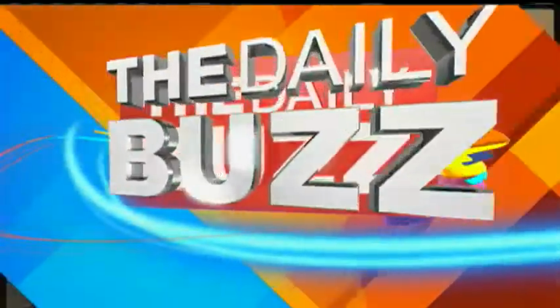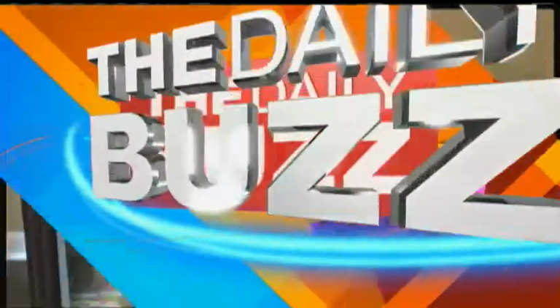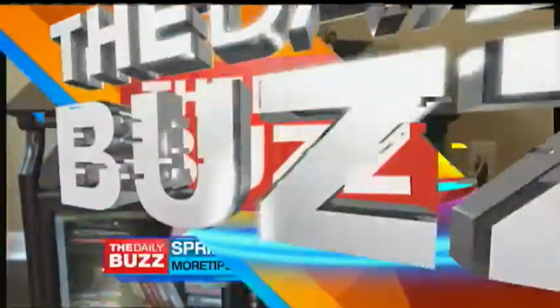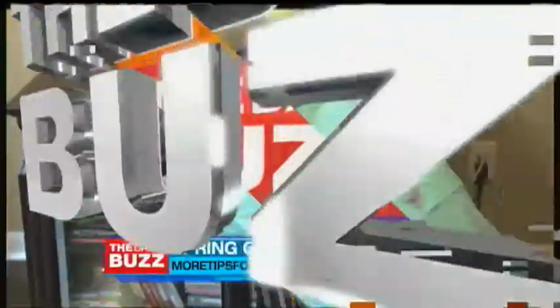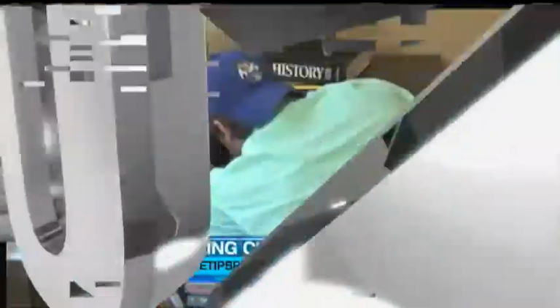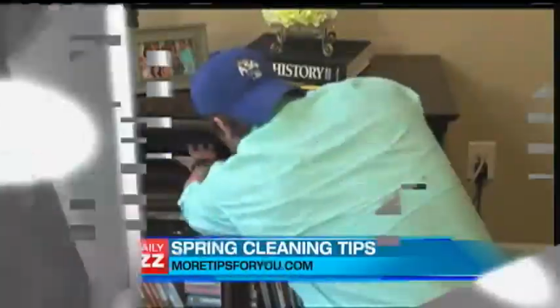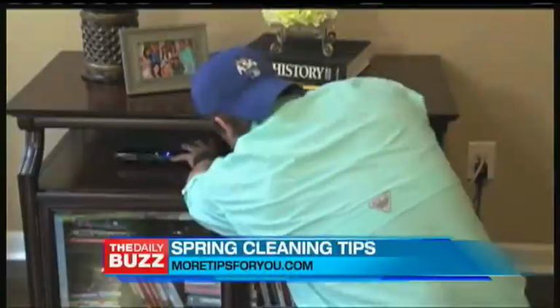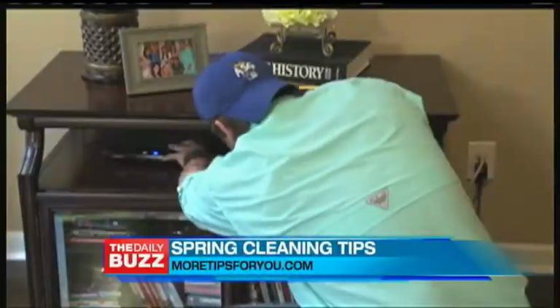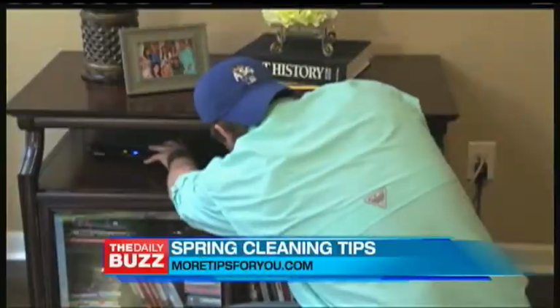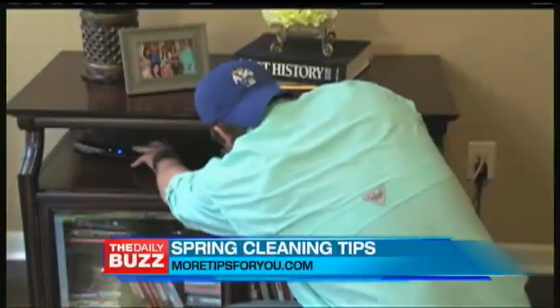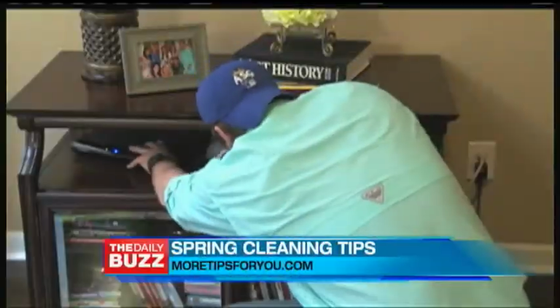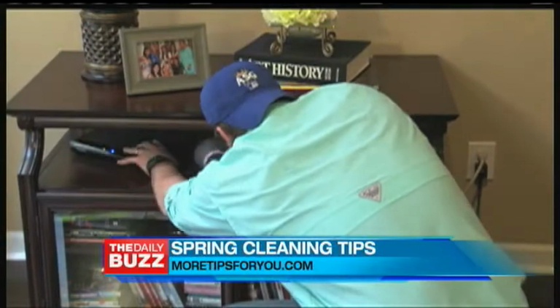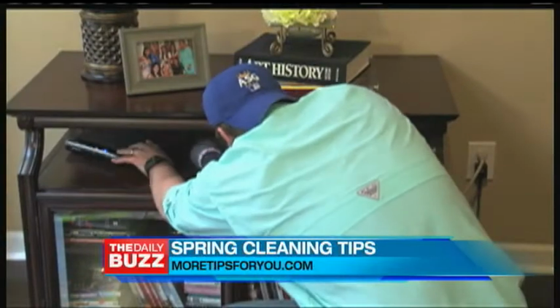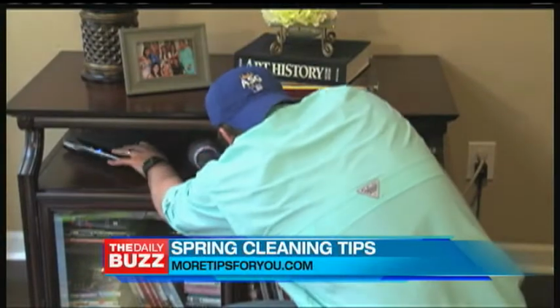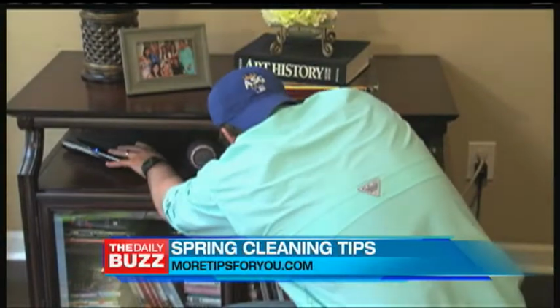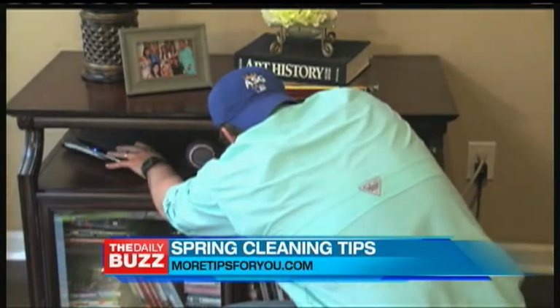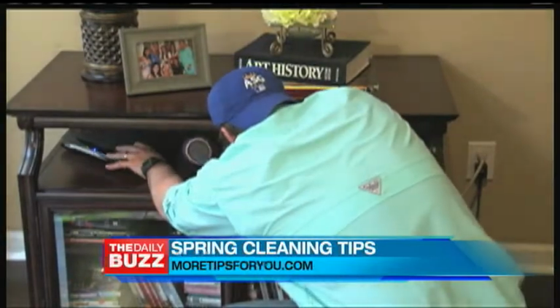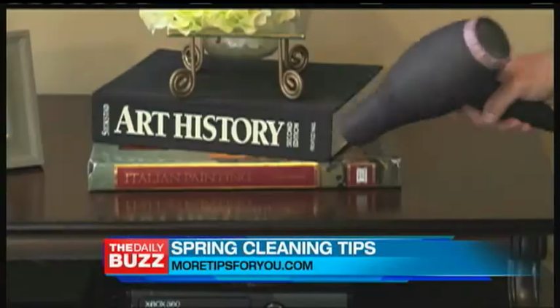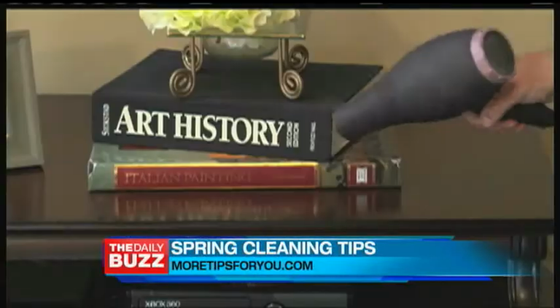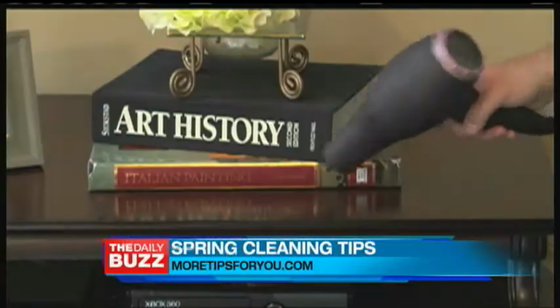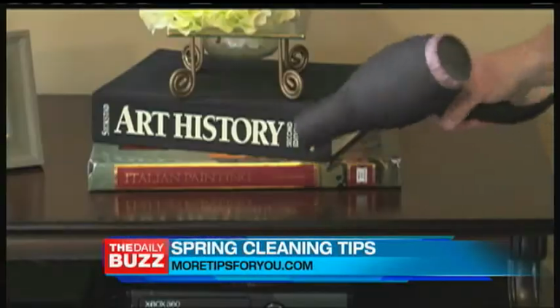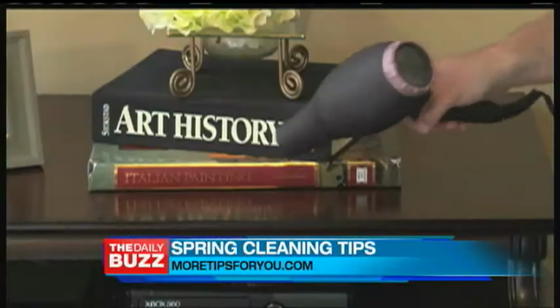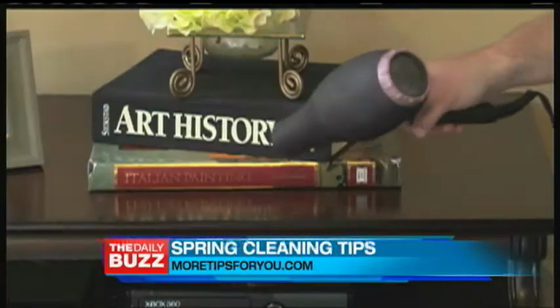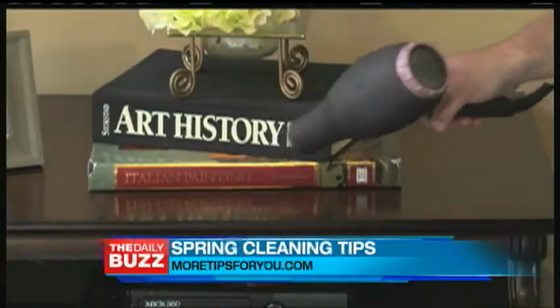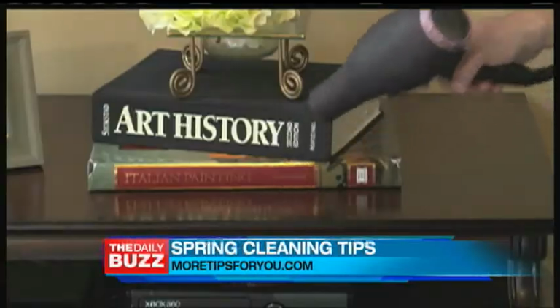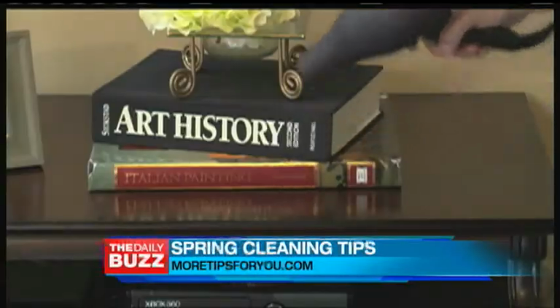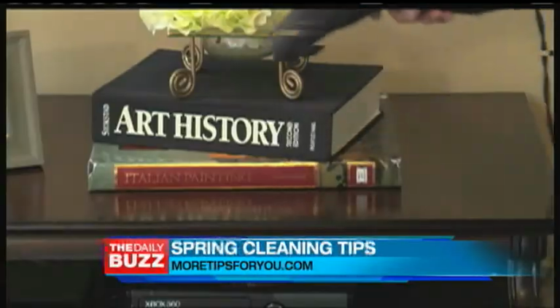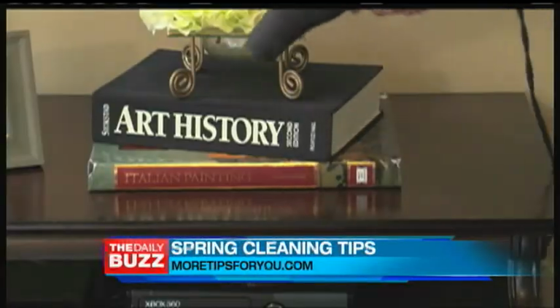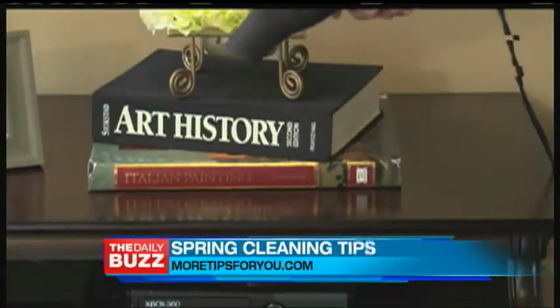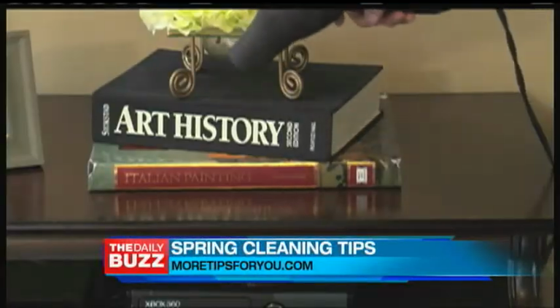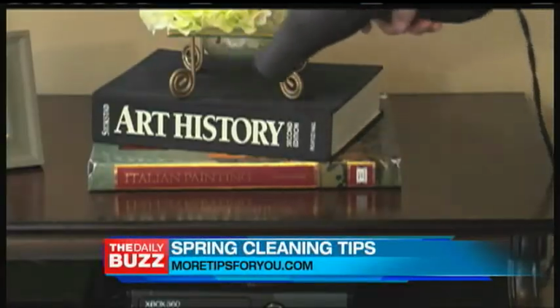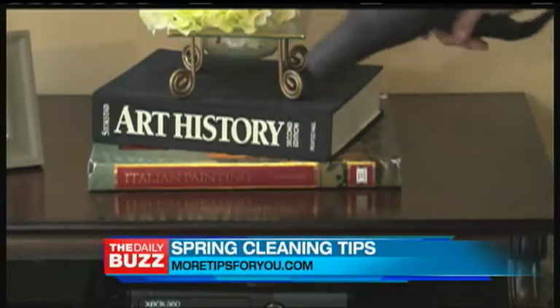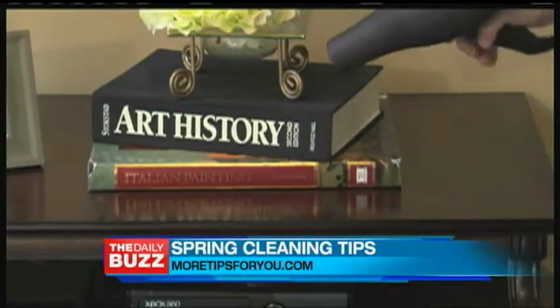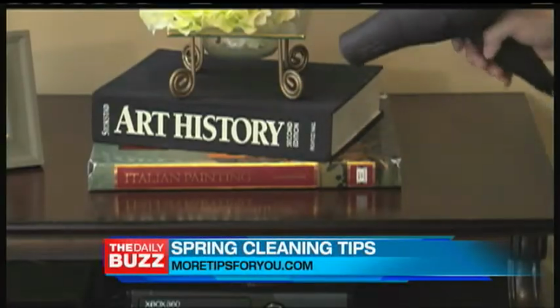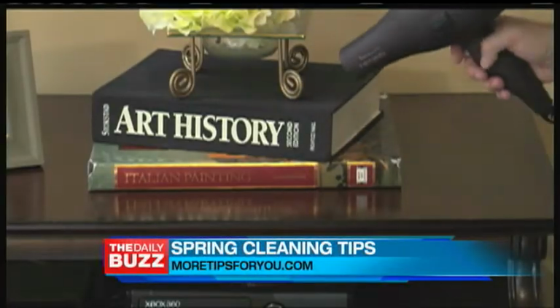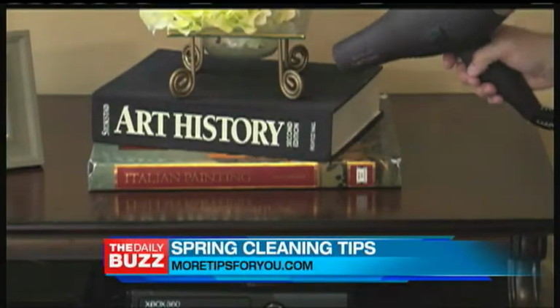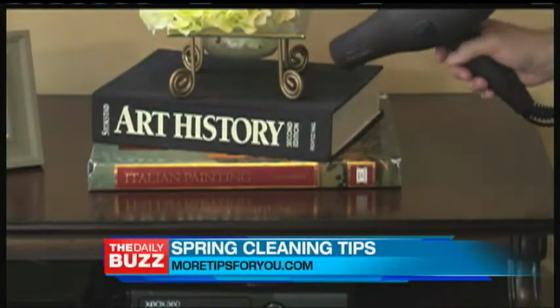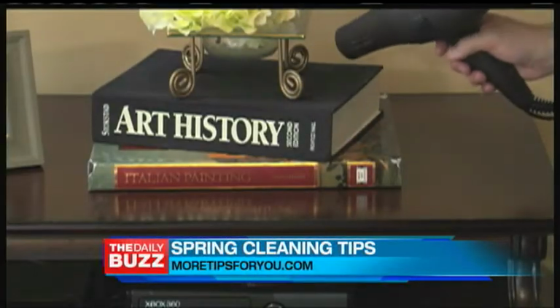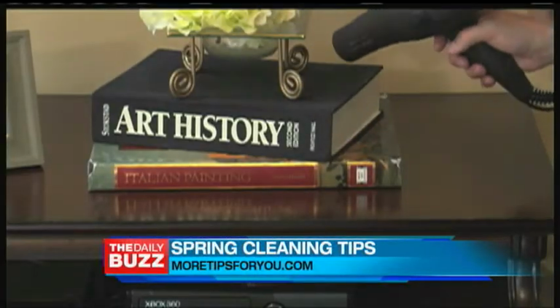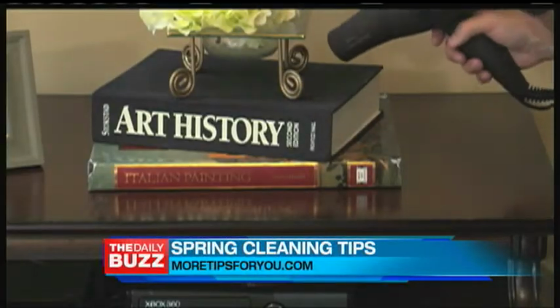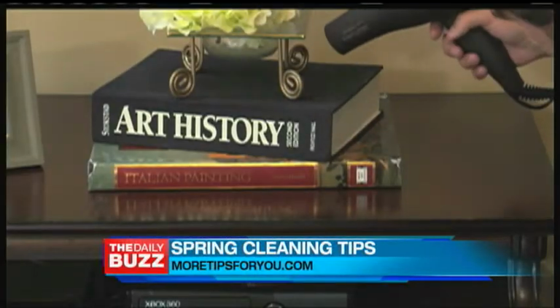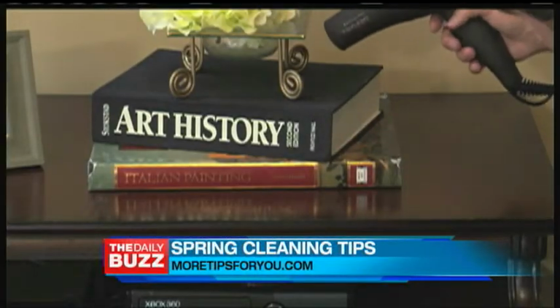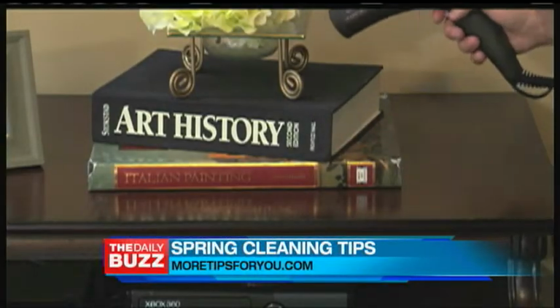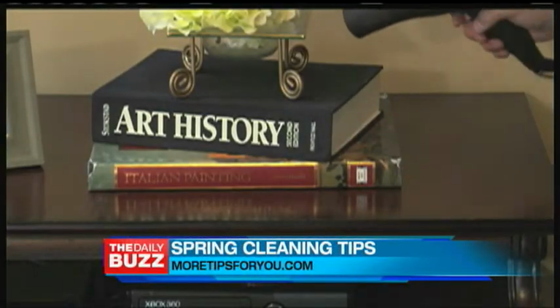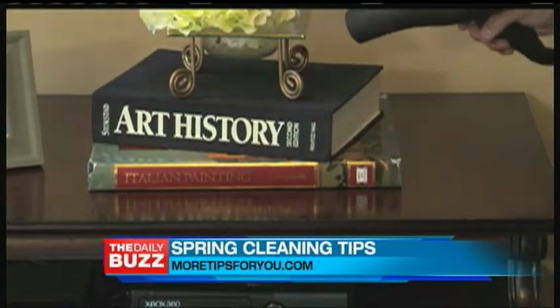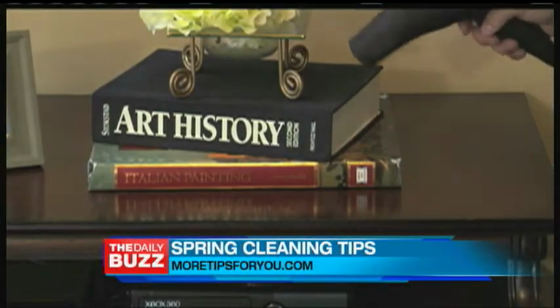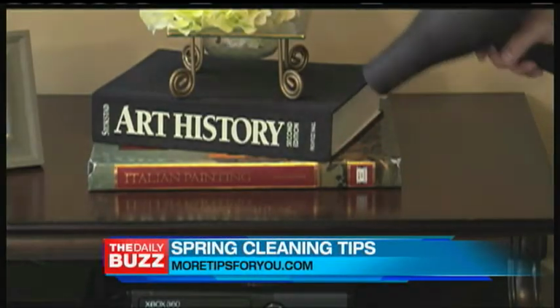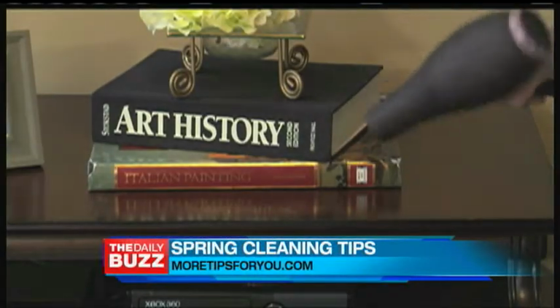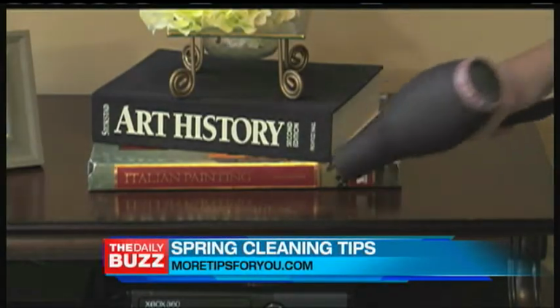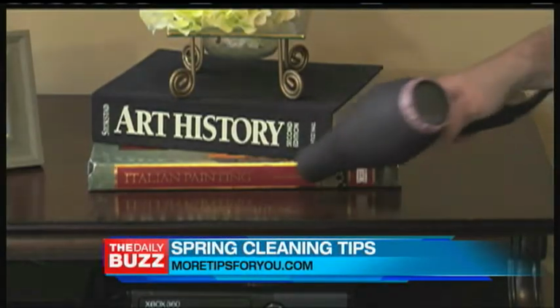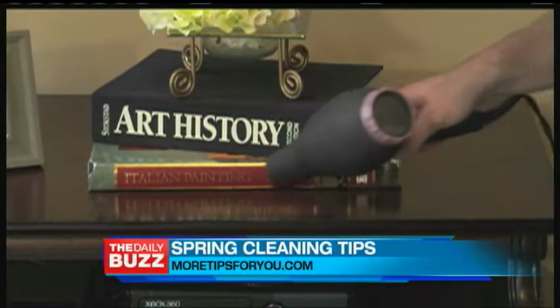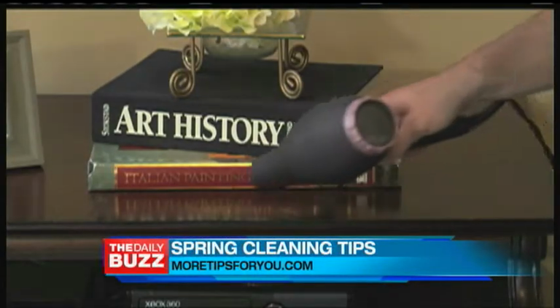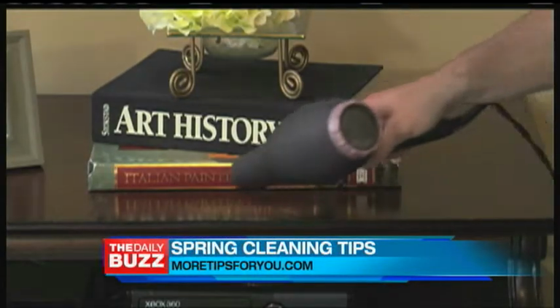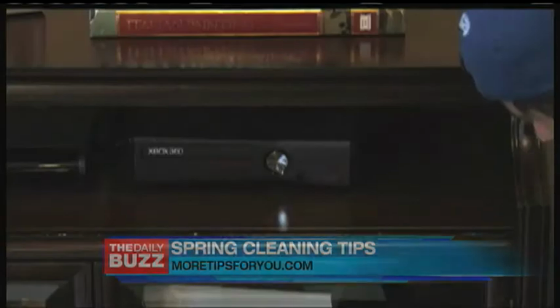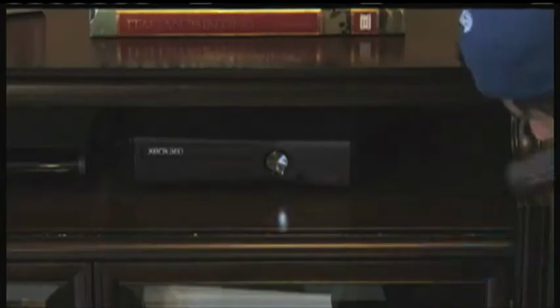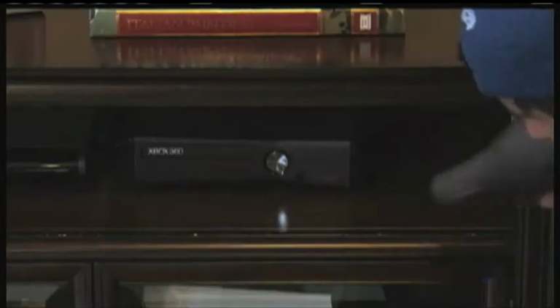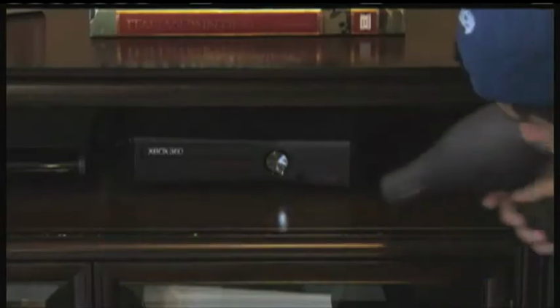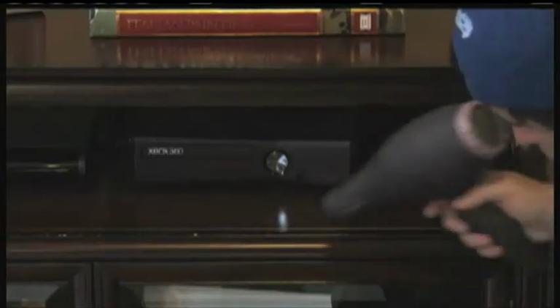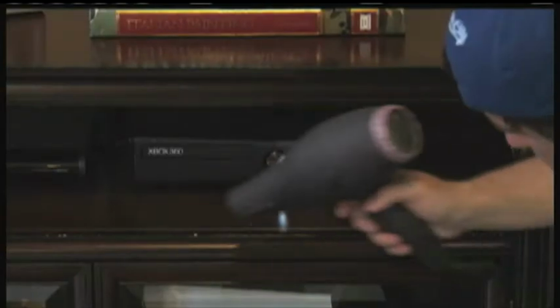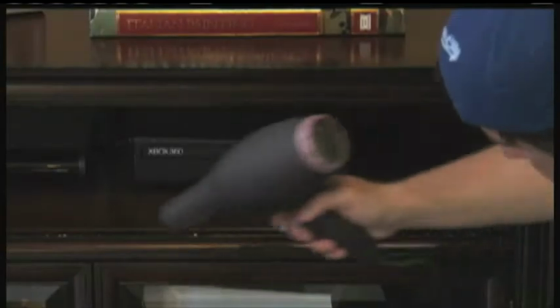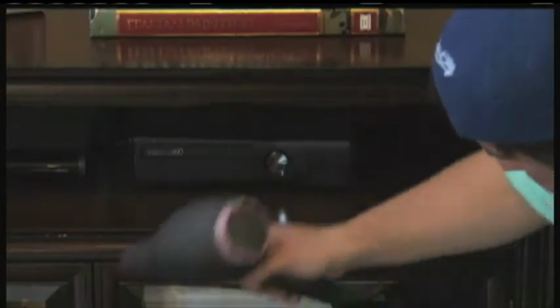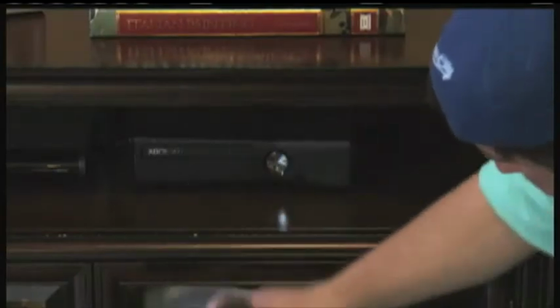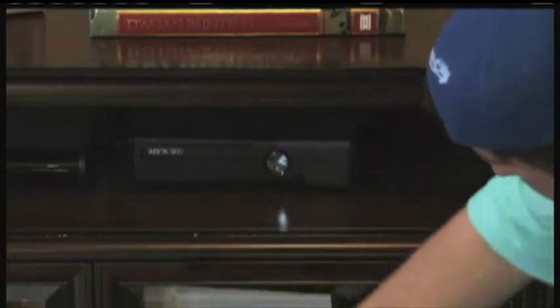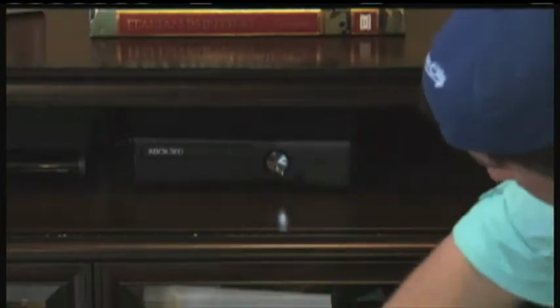Tip Man Tim is known for his quirky yet effective cleaning ideas. He strives to help you take the hassle out of housework.